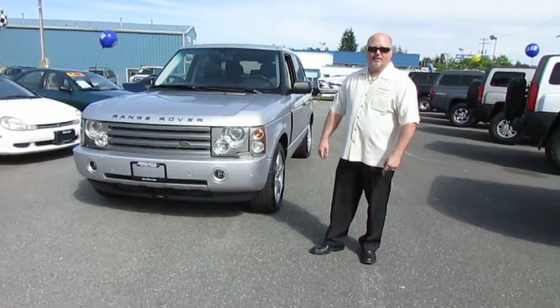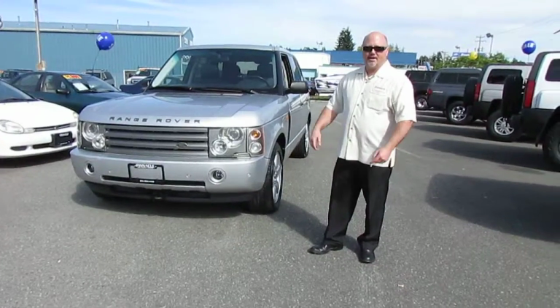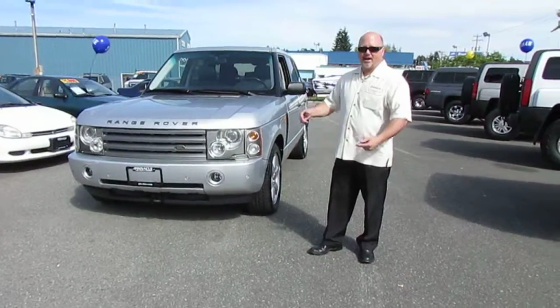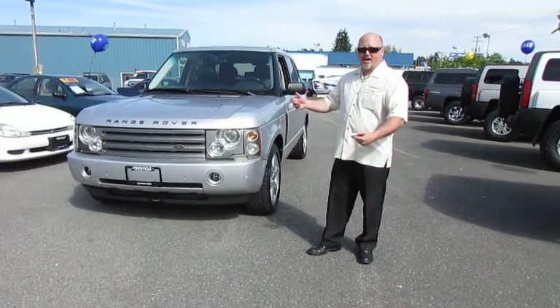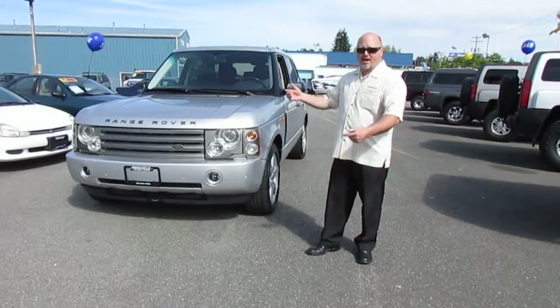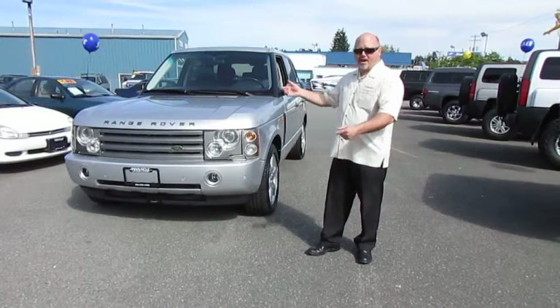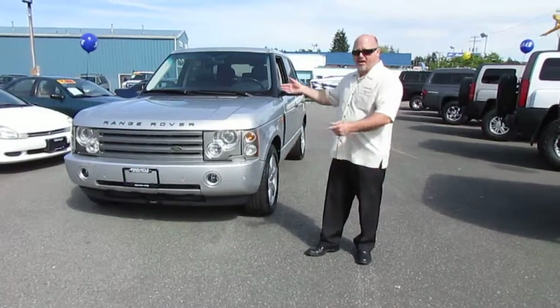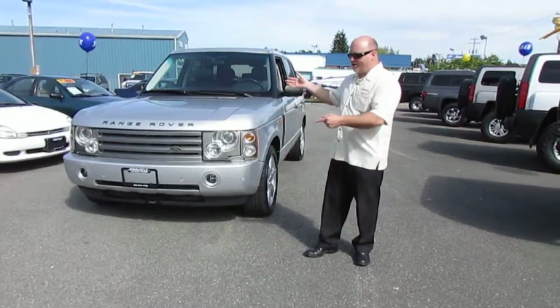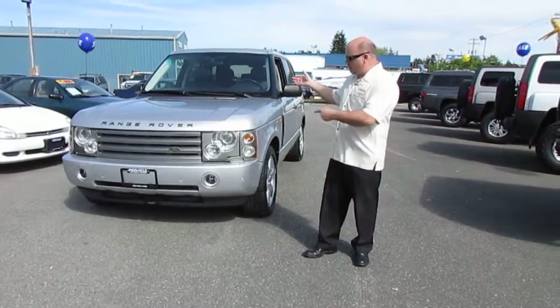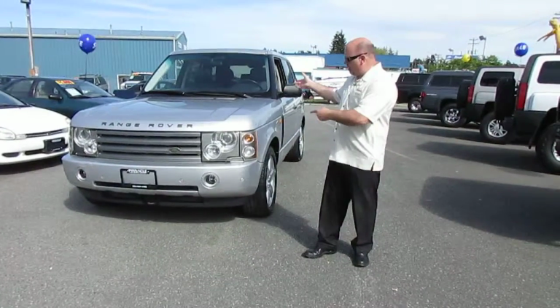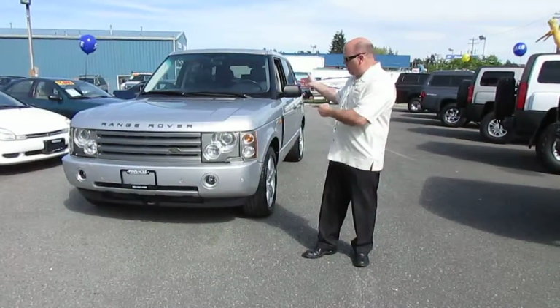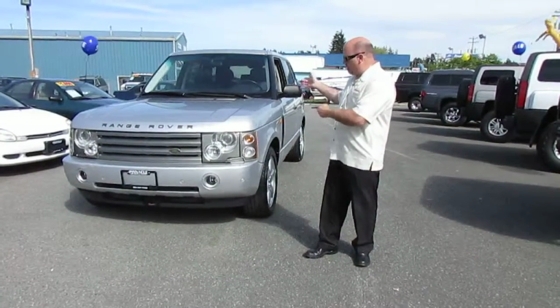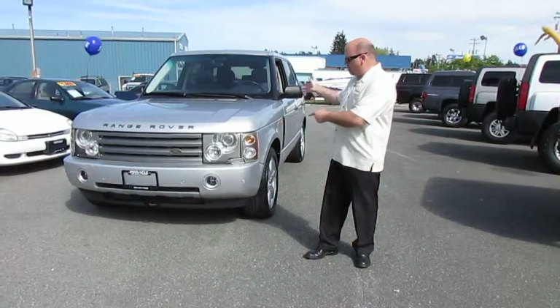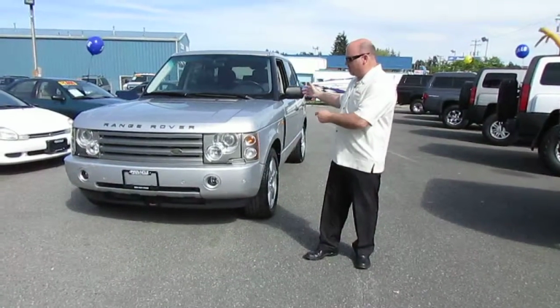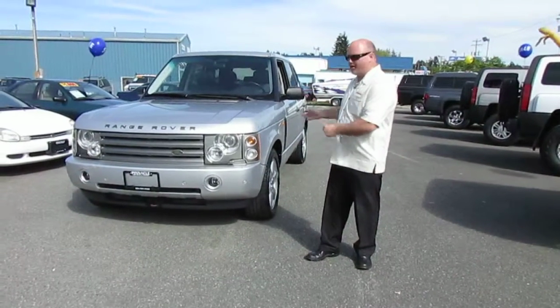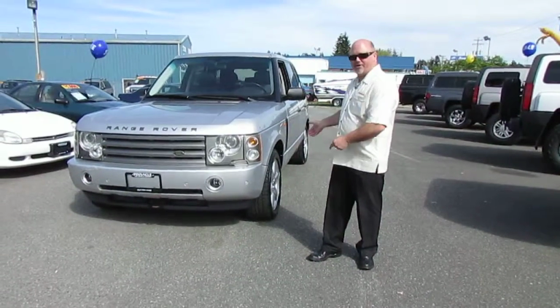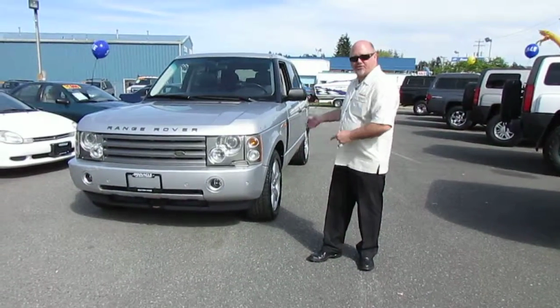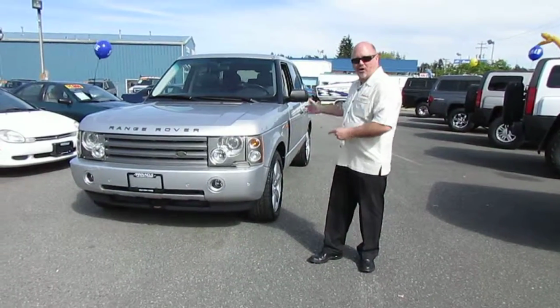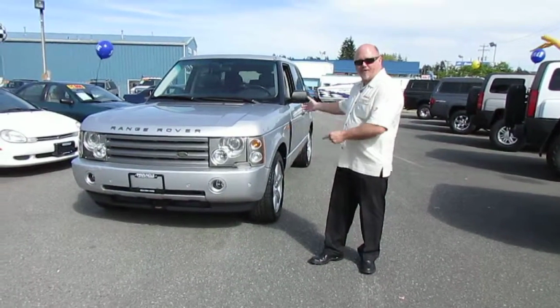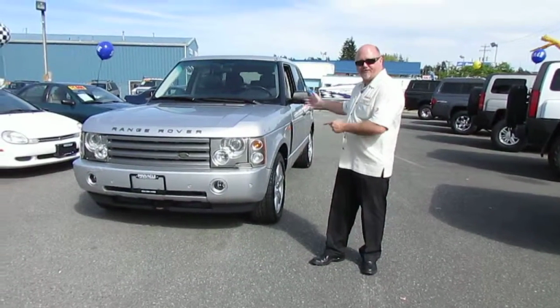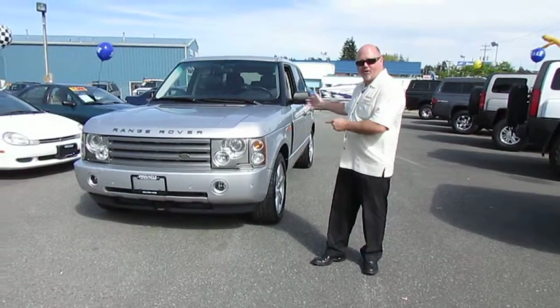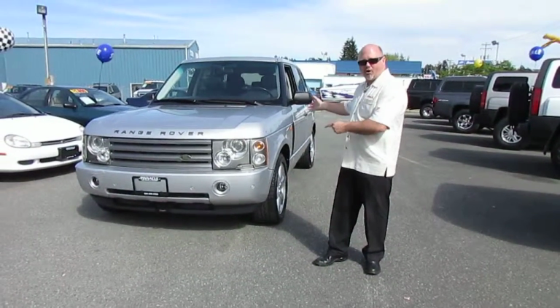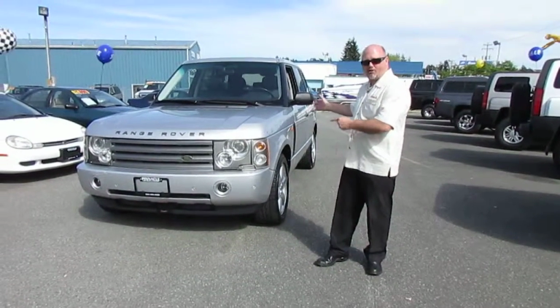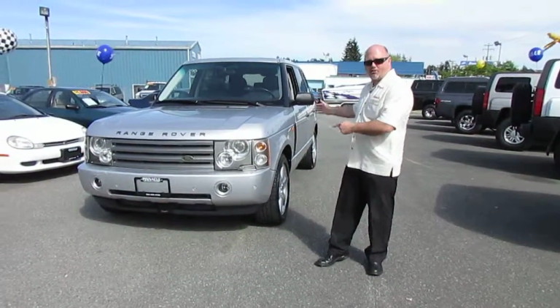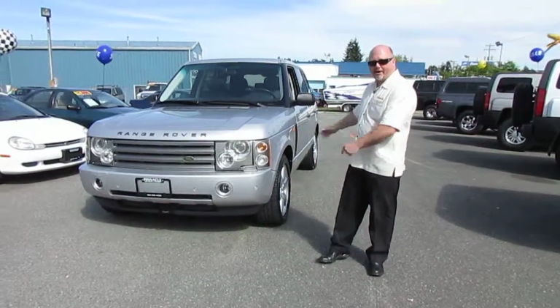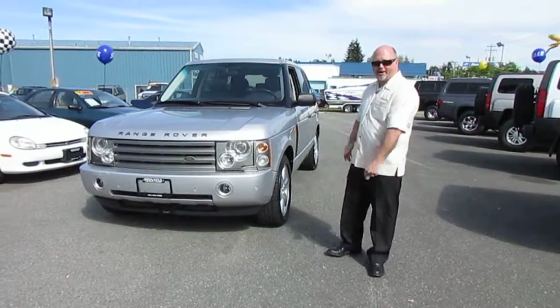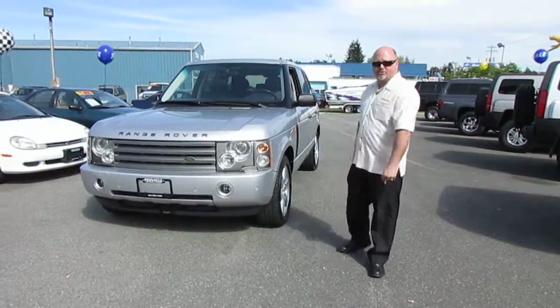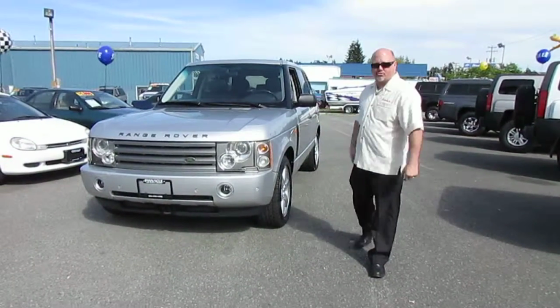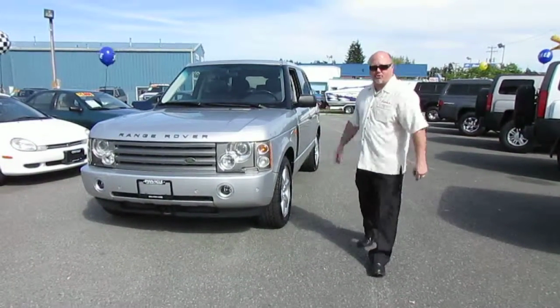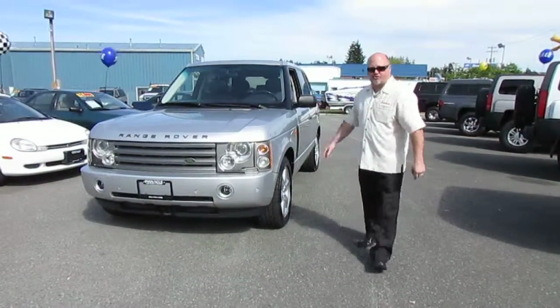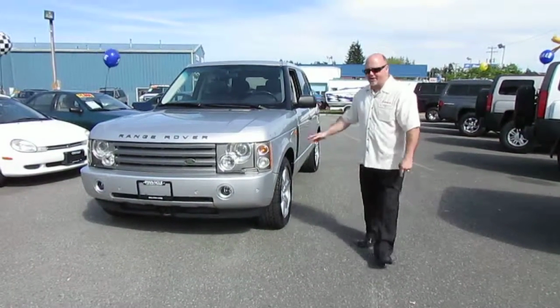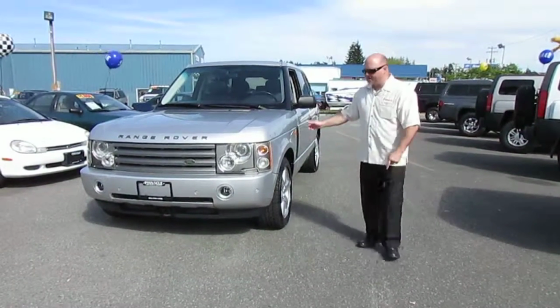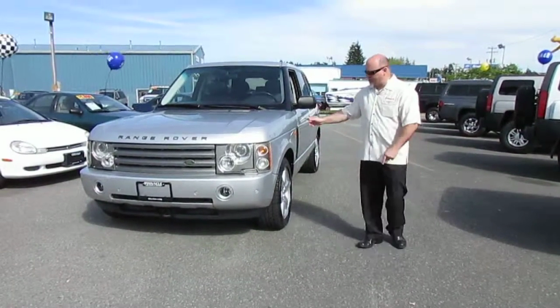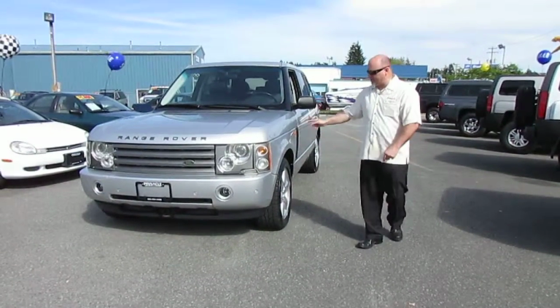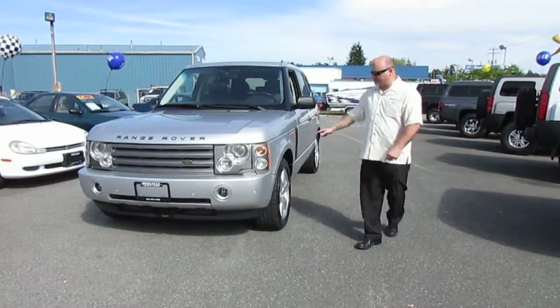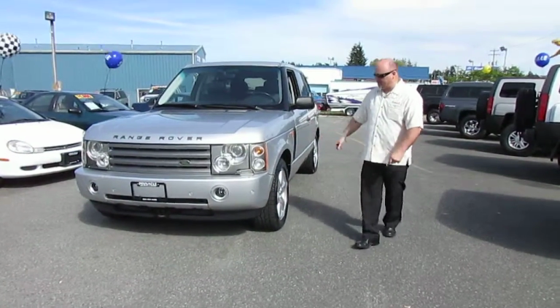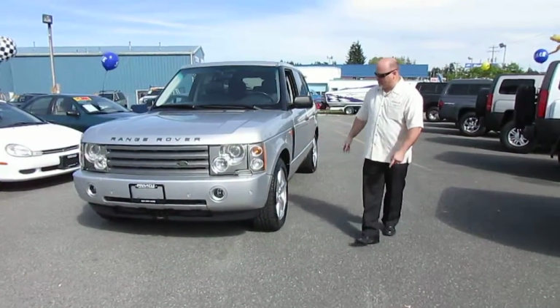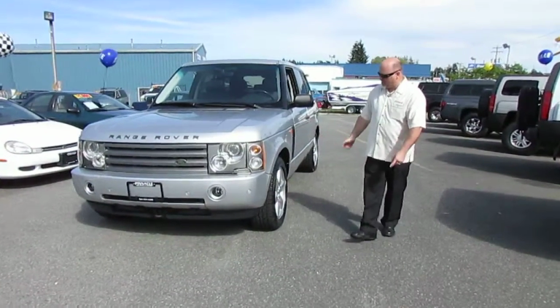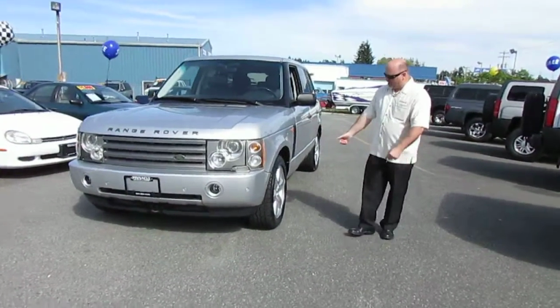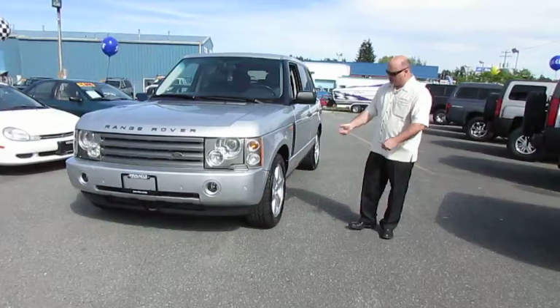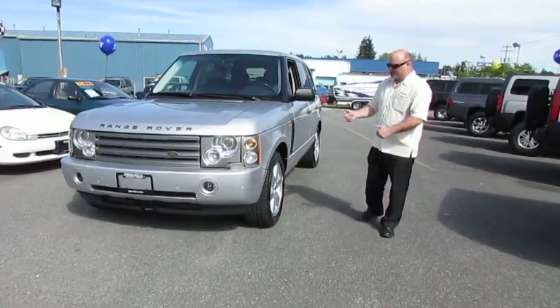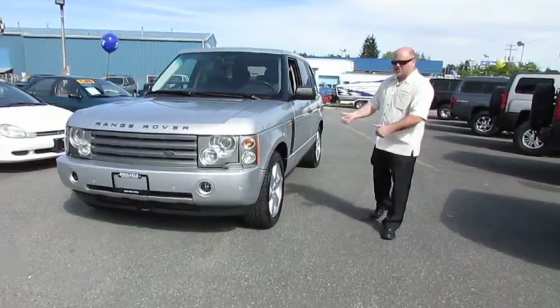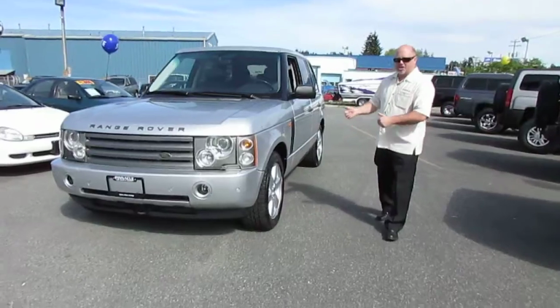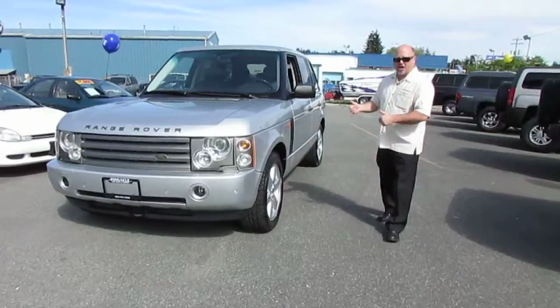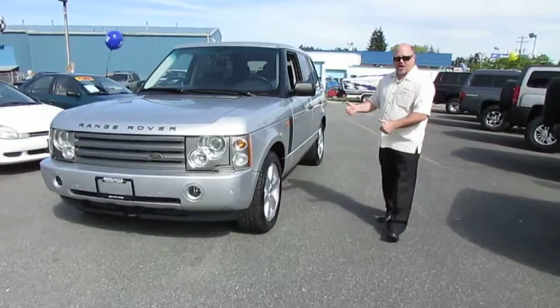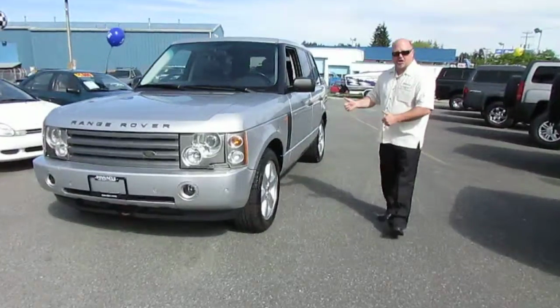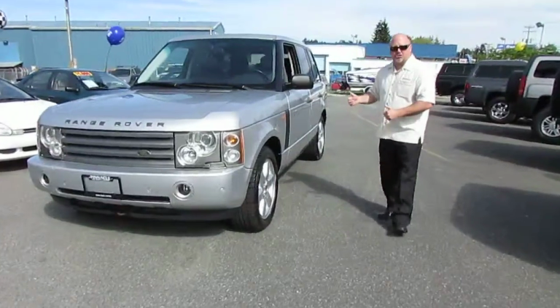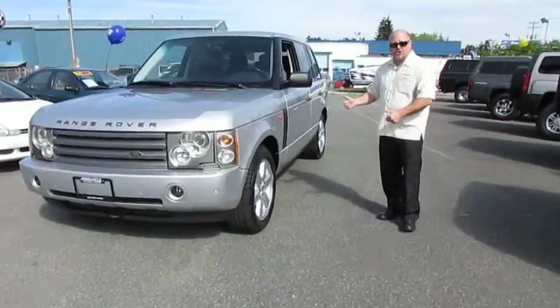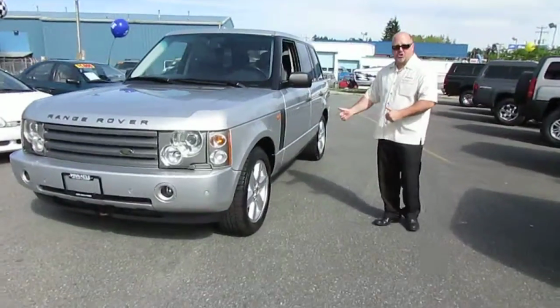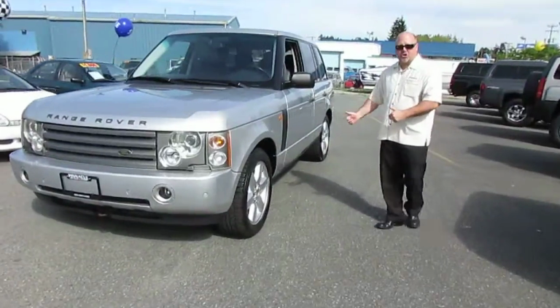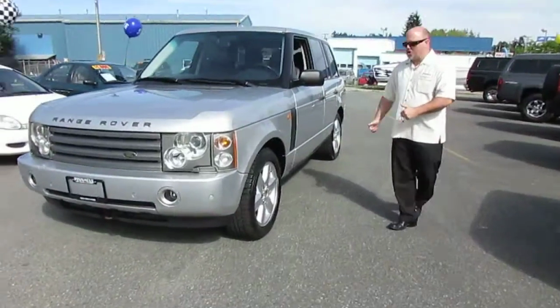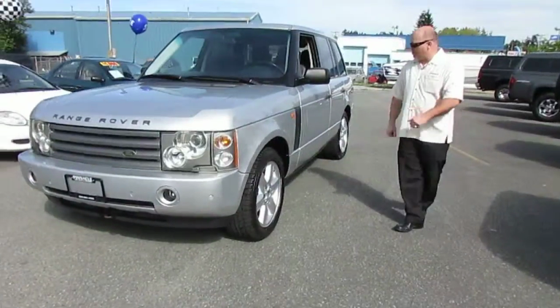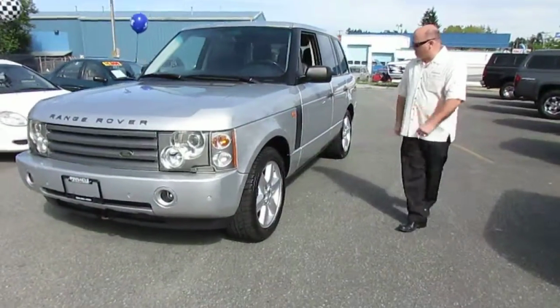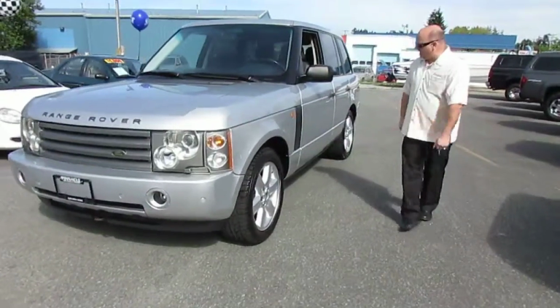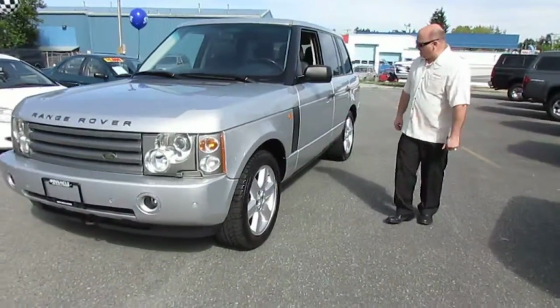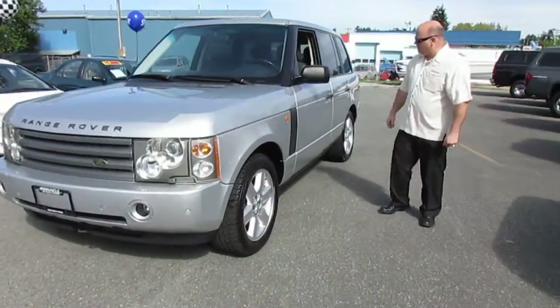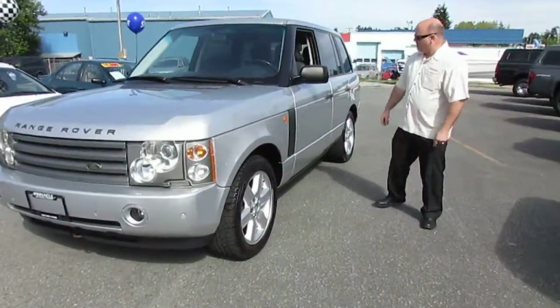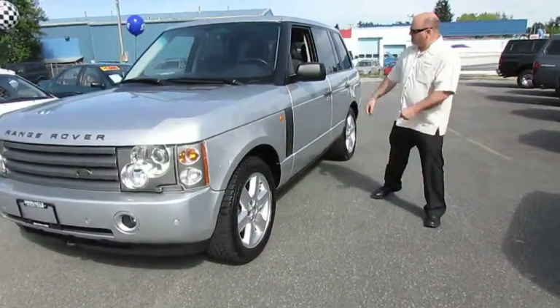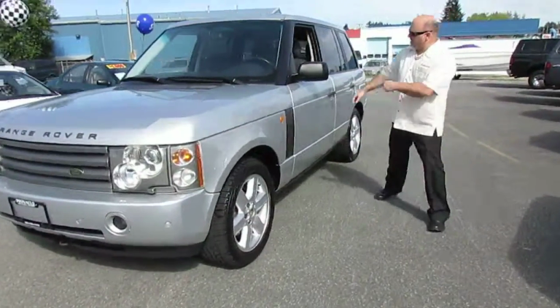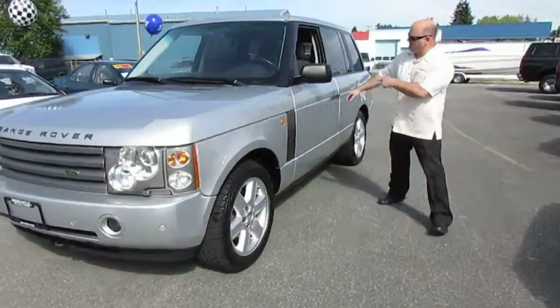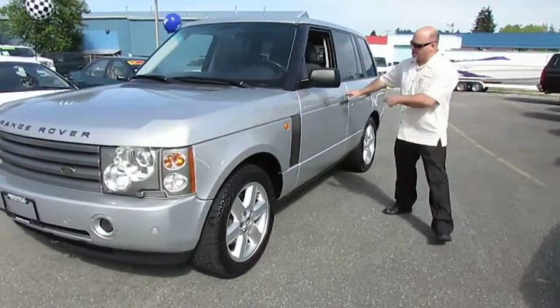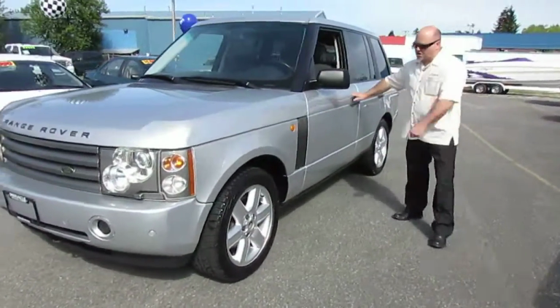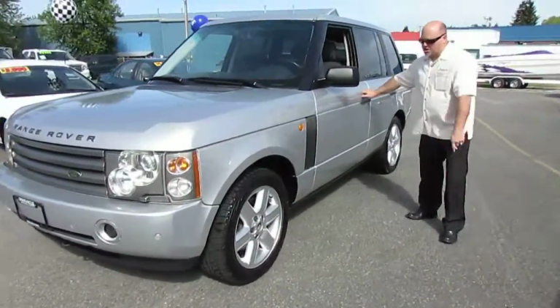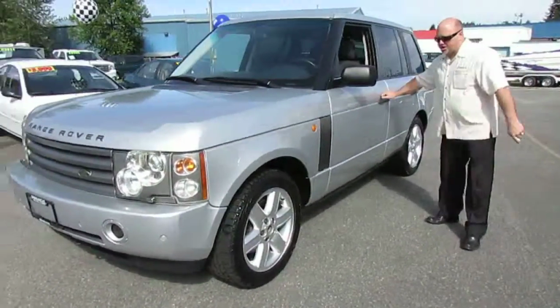Hey, a Dole 4 Range Rover HSC. This thing is cool, man. Take a look.